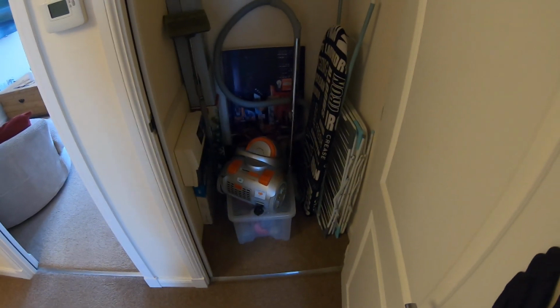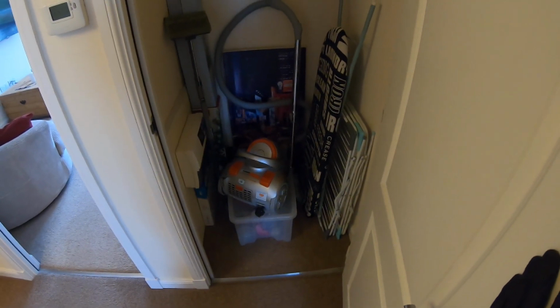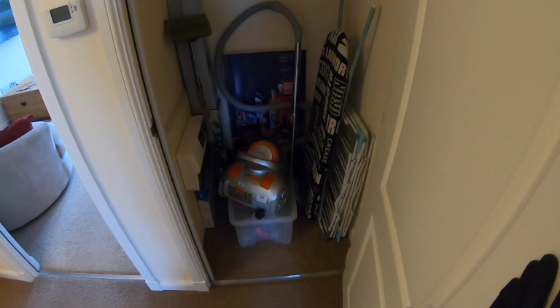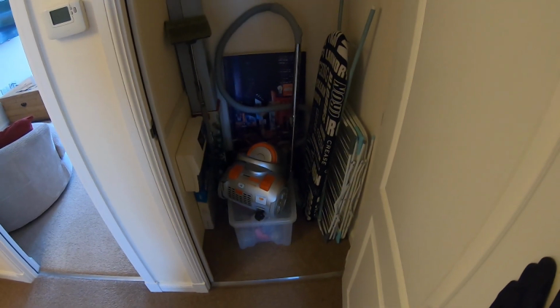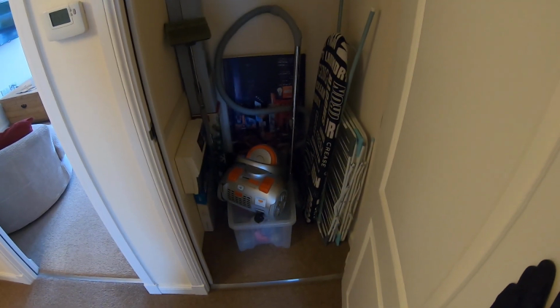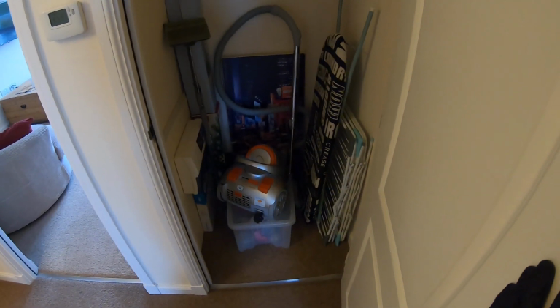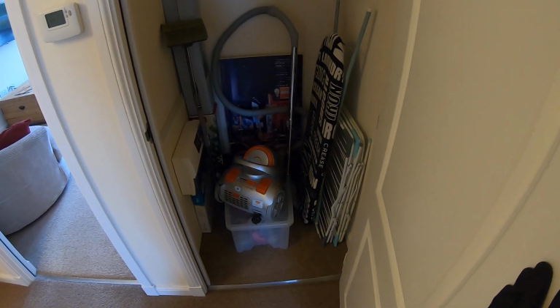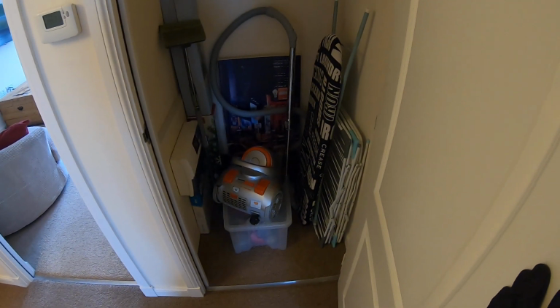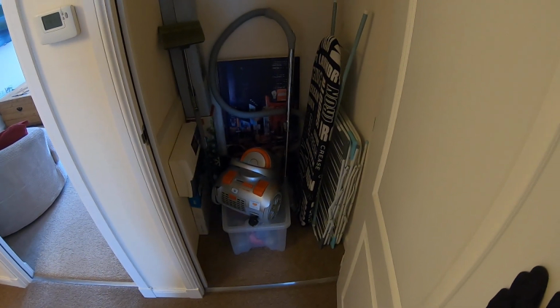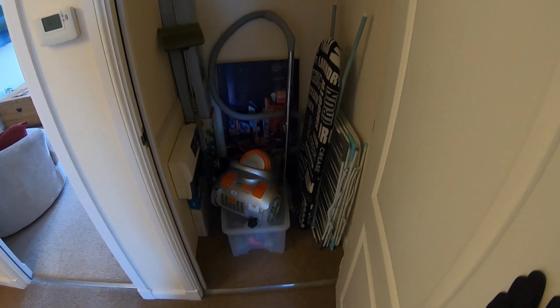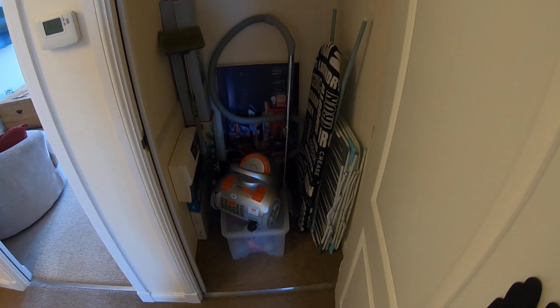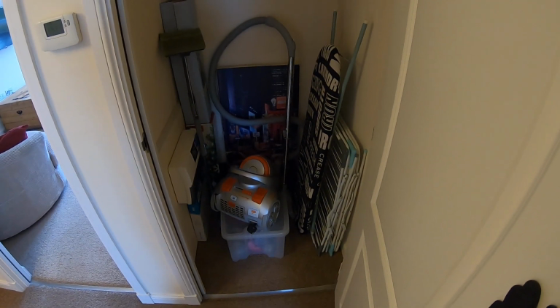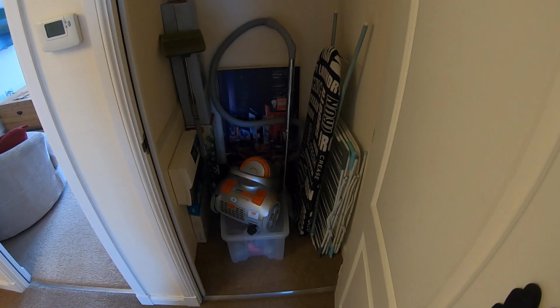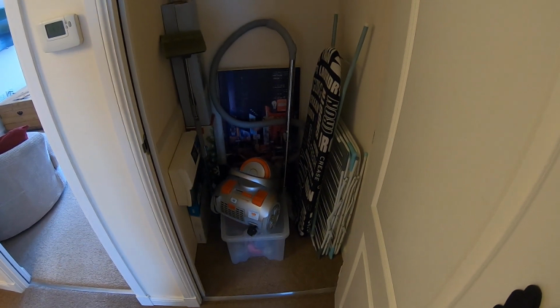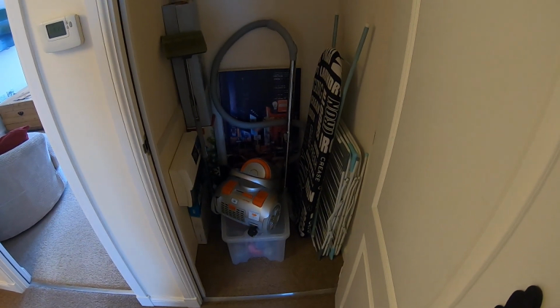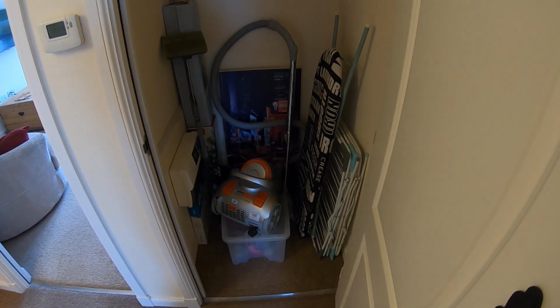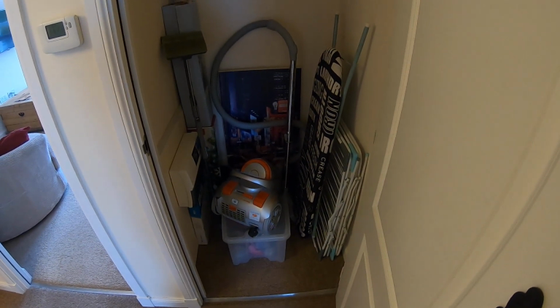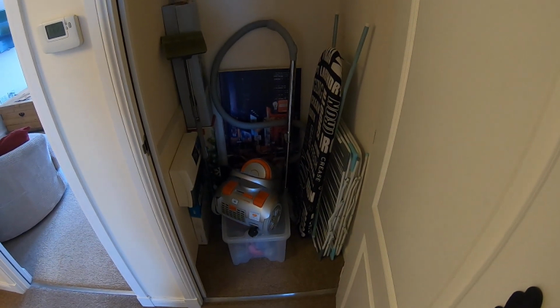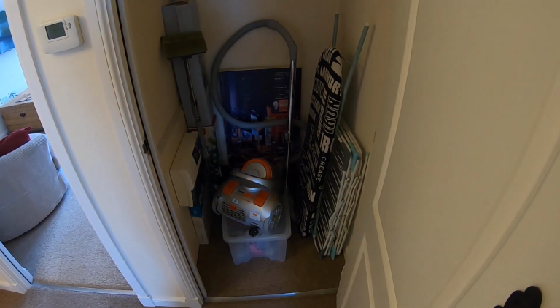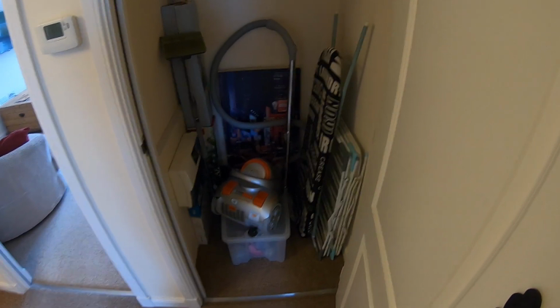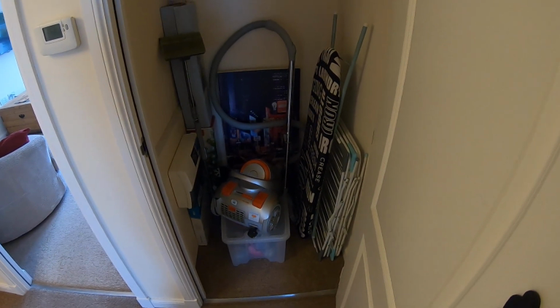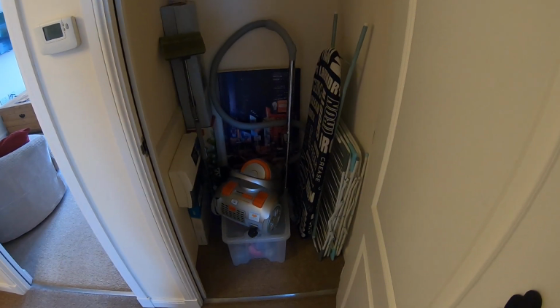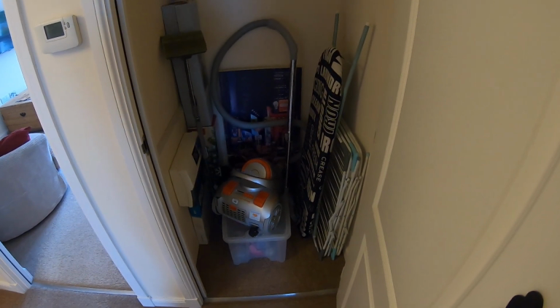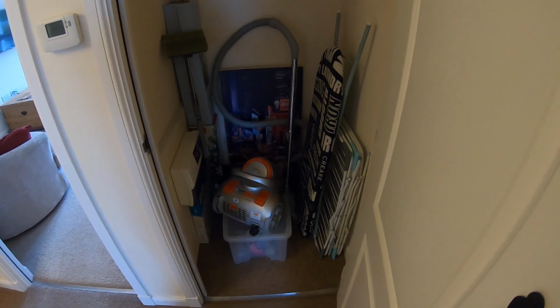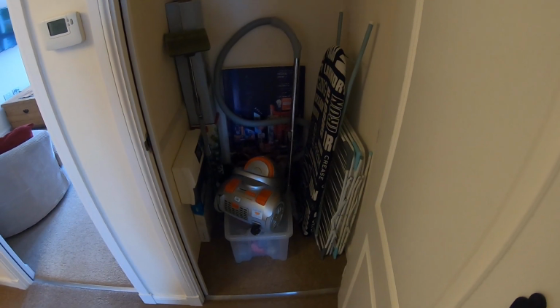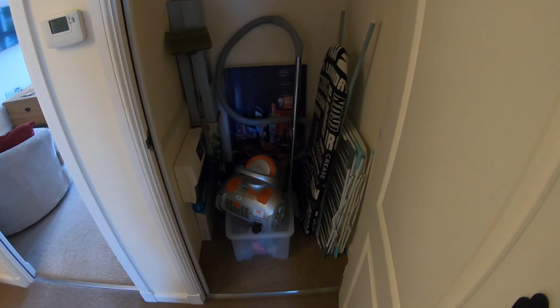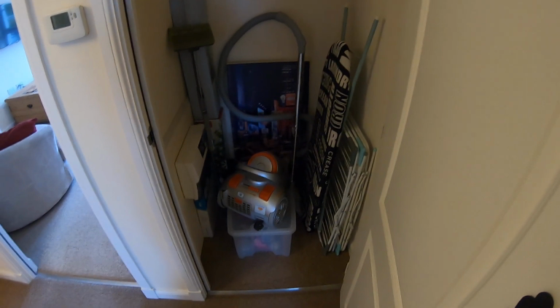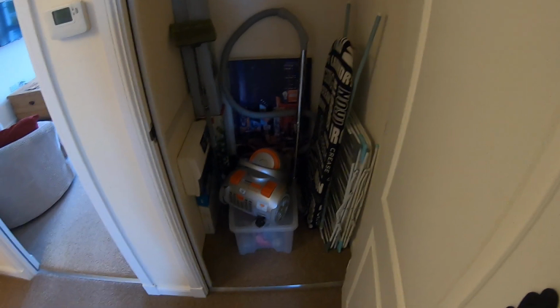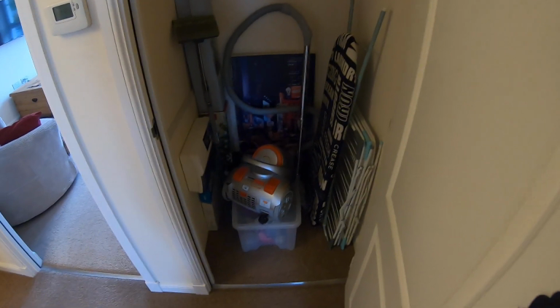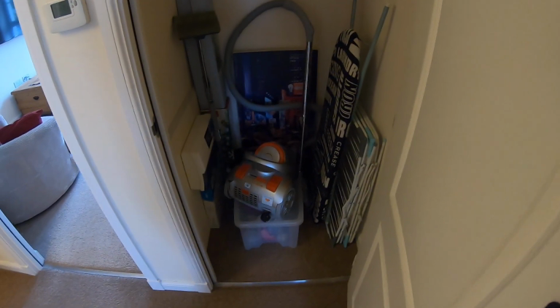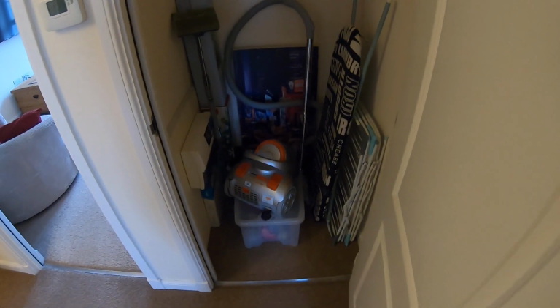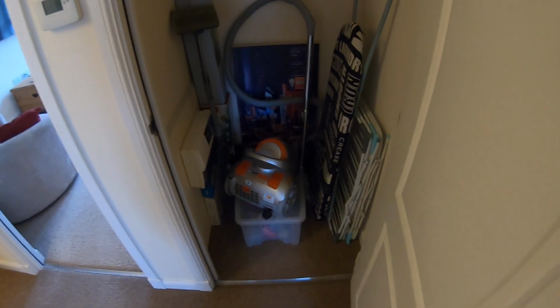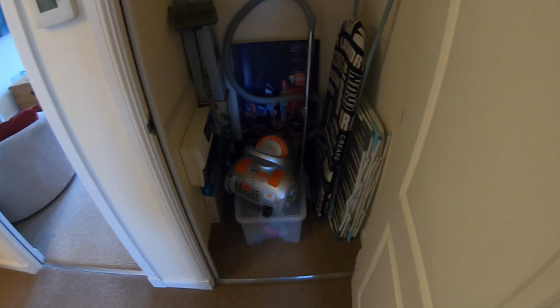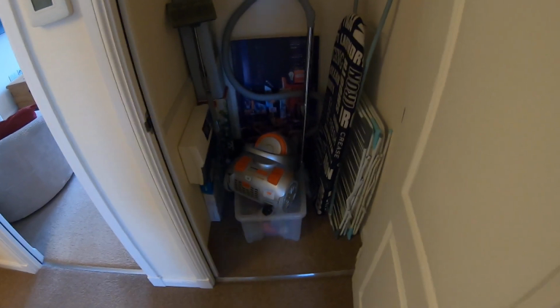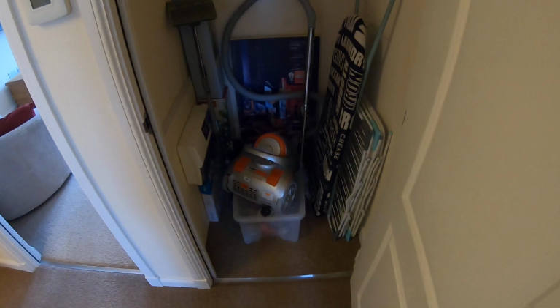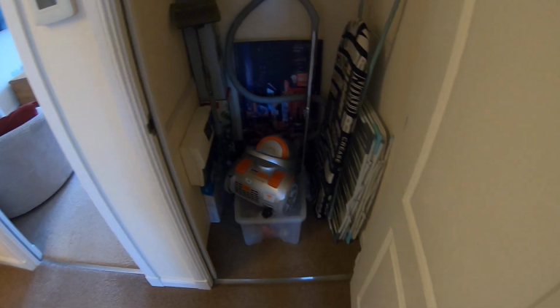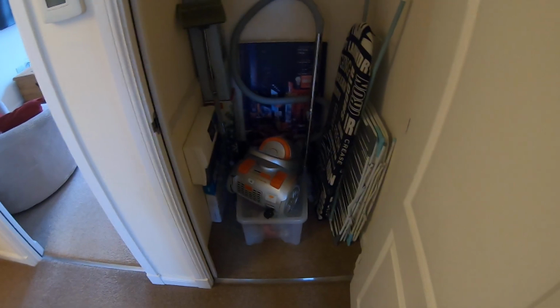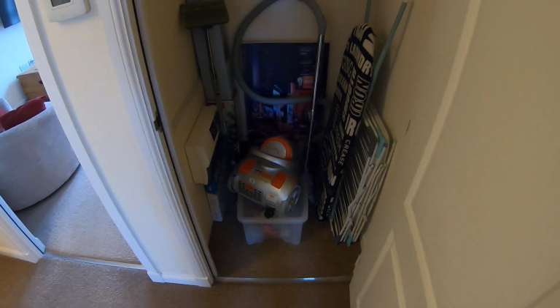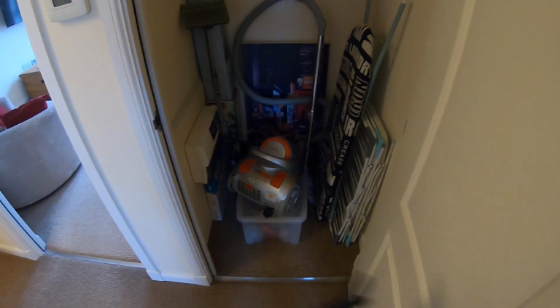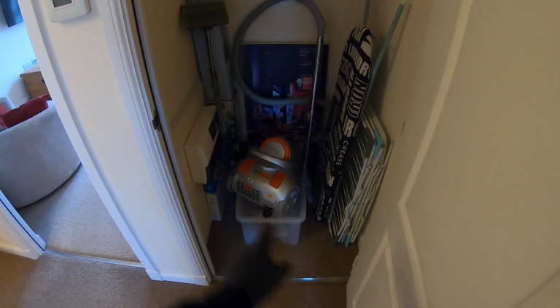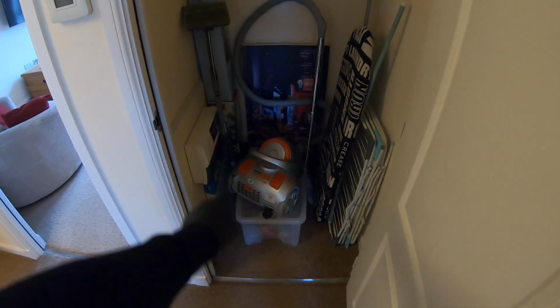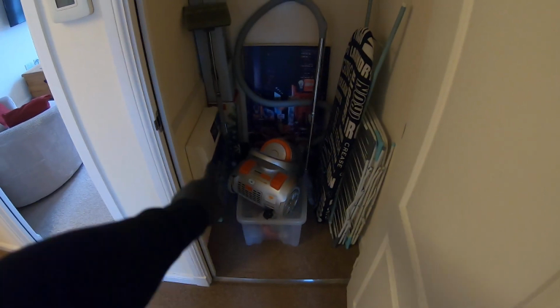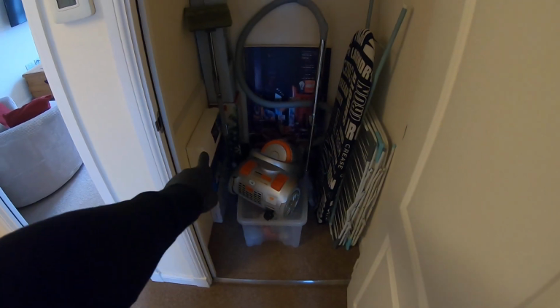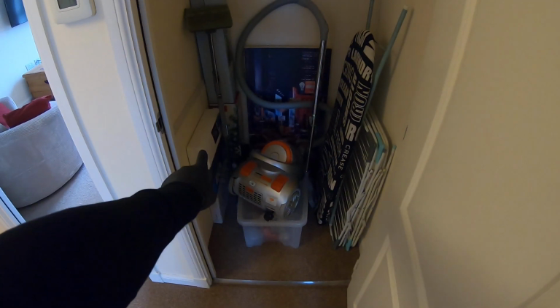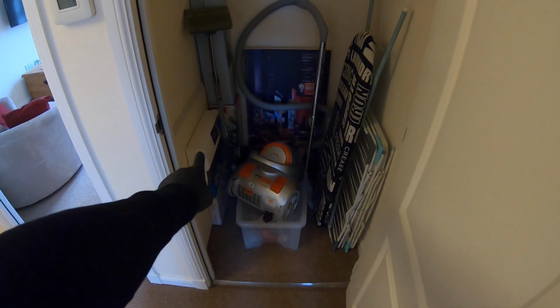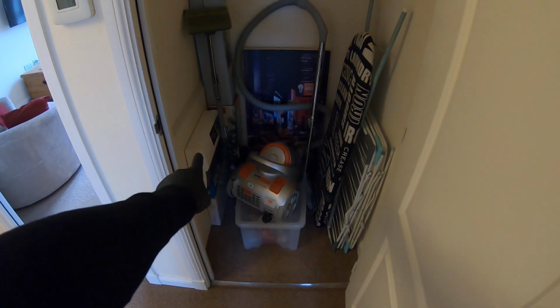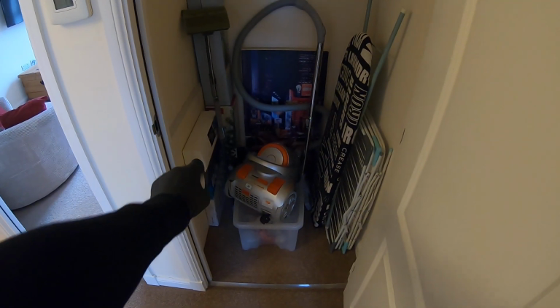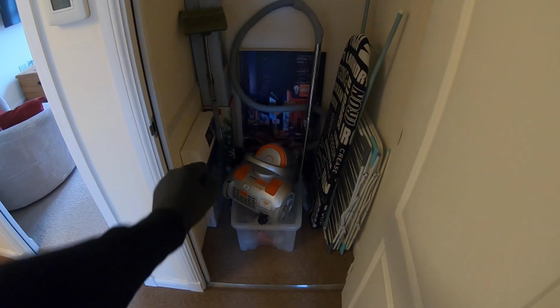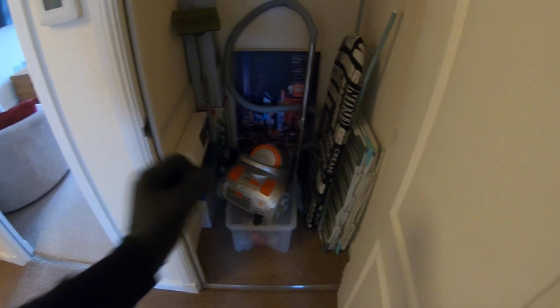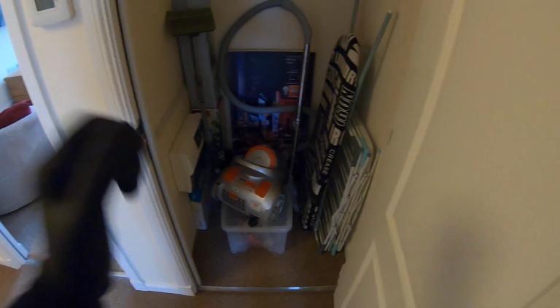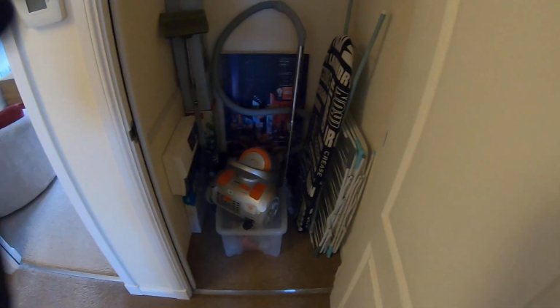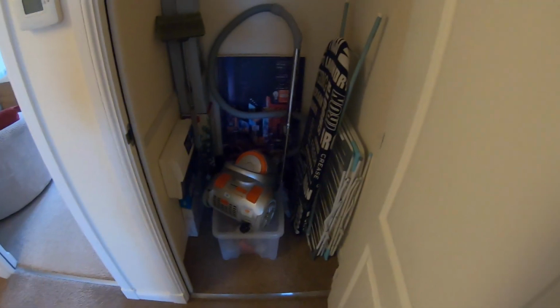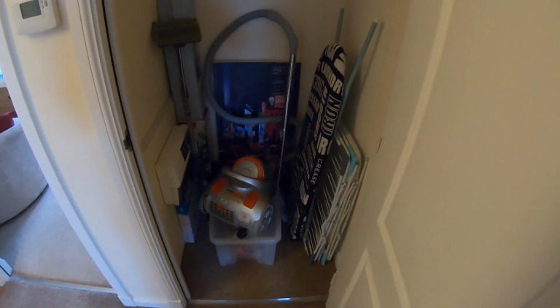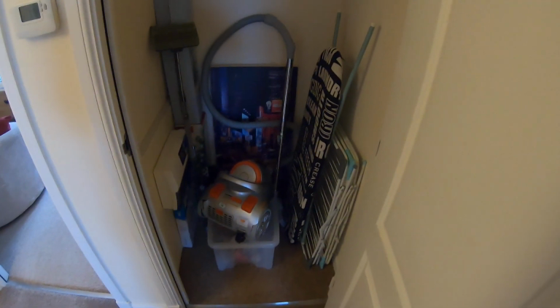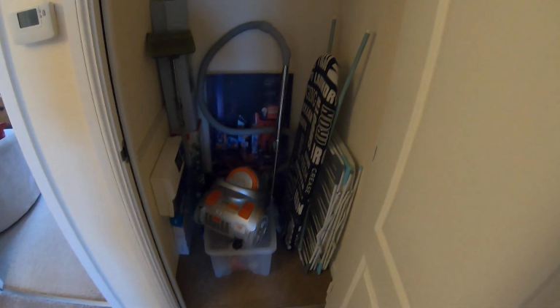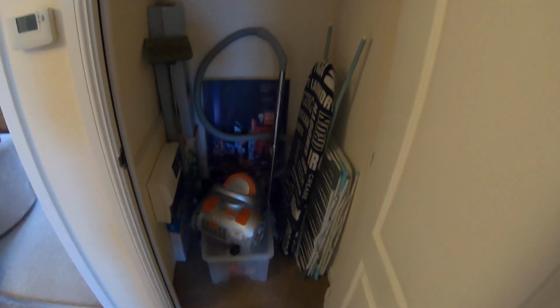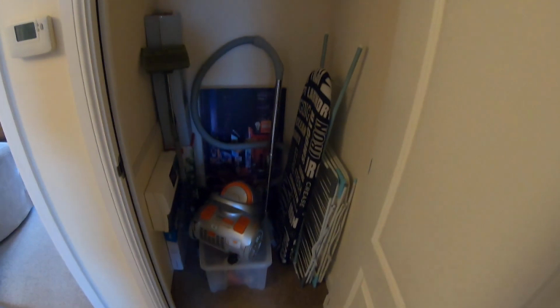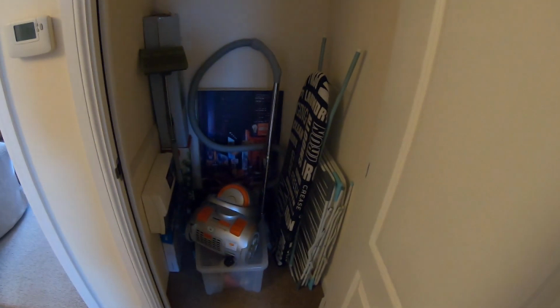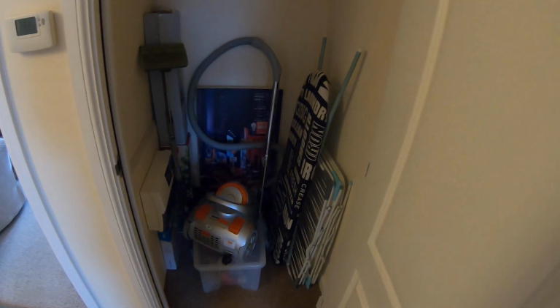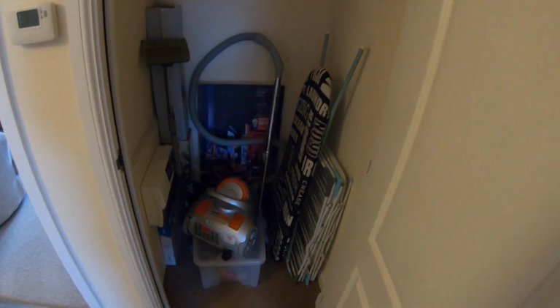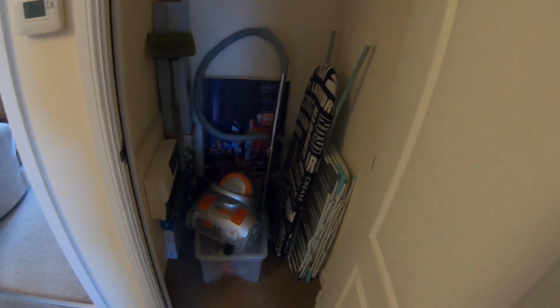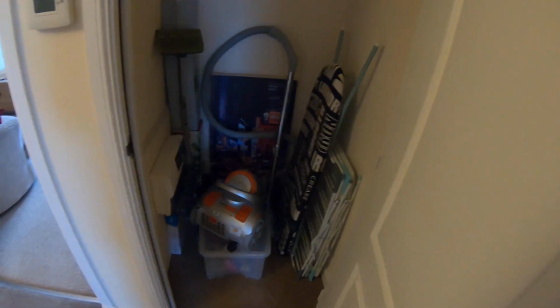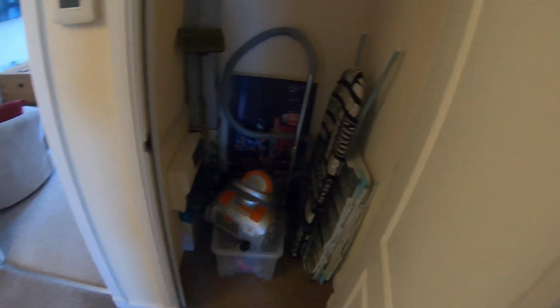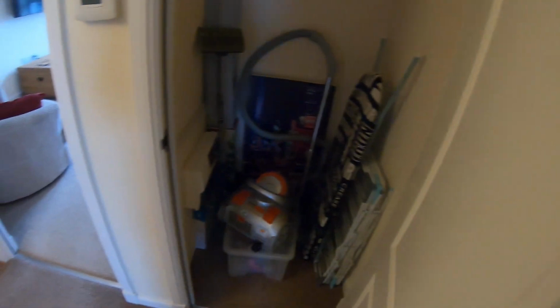Down this end you have a hall cupboard for storing a vacuum cleaner, ironing board, drying rack, things of that nature. And you'll also find your consumer box in here should you ever need access to that.